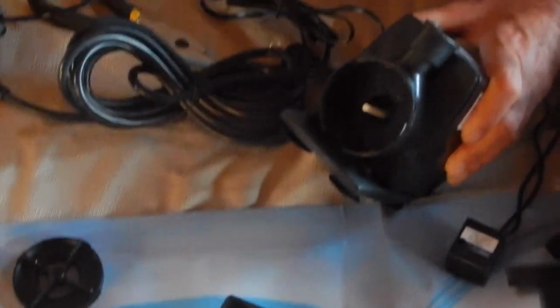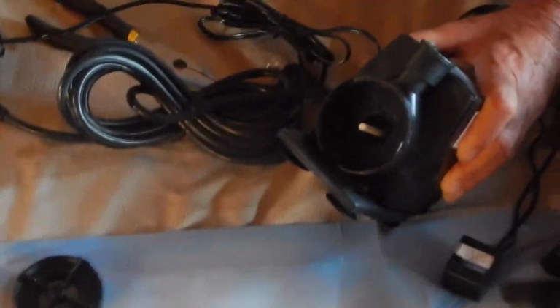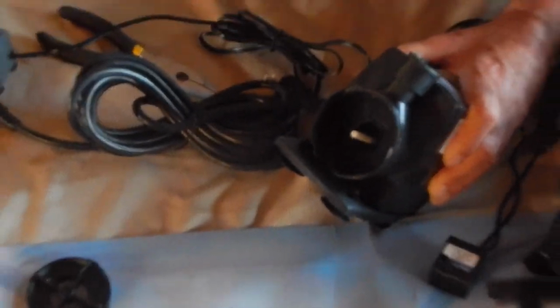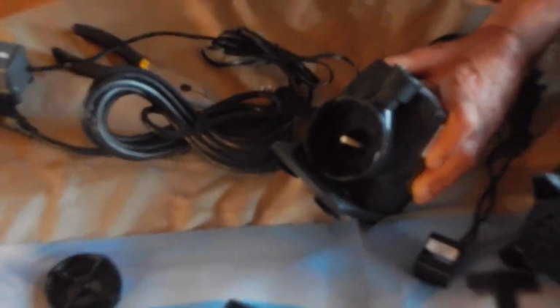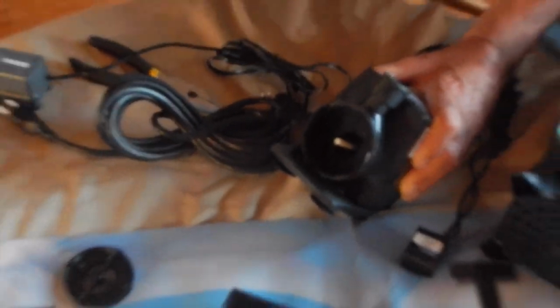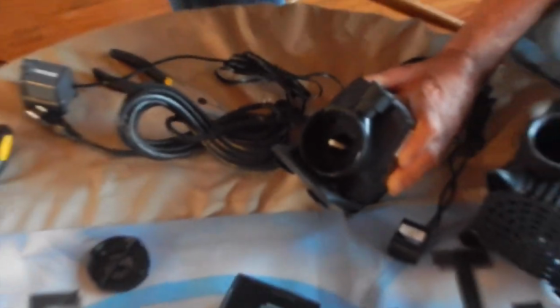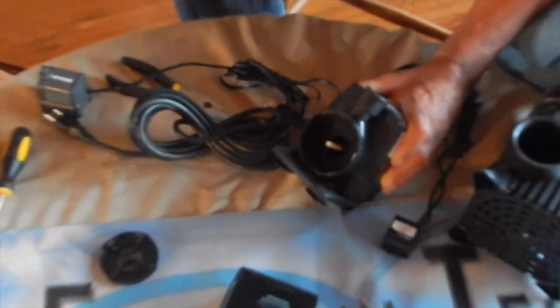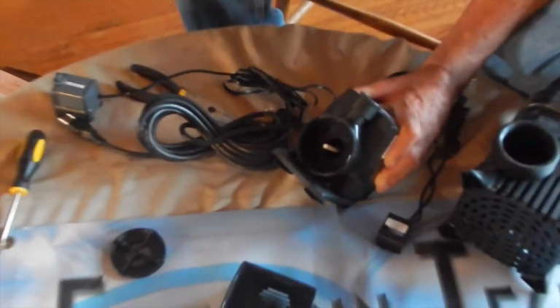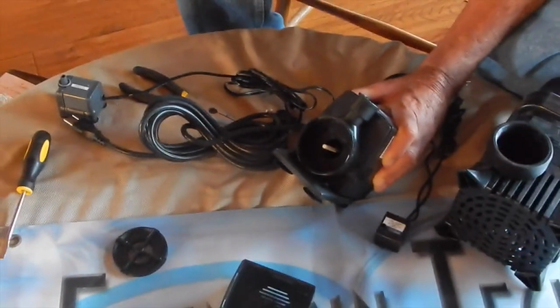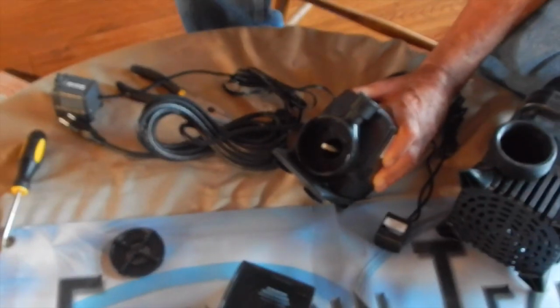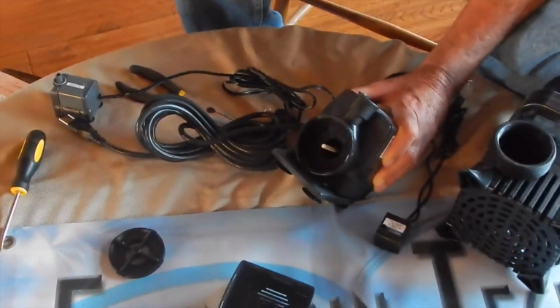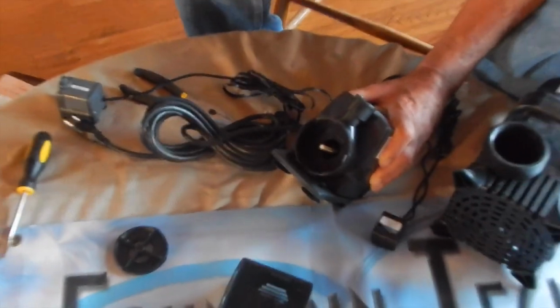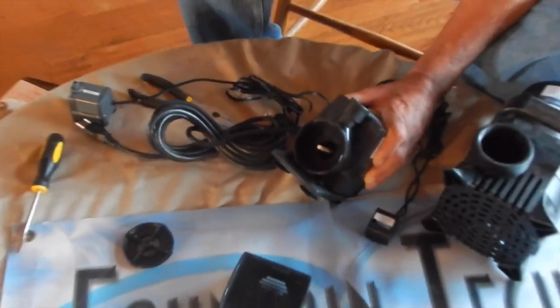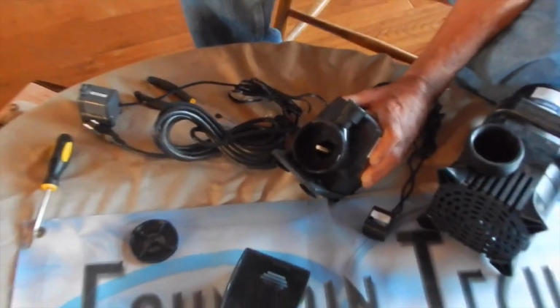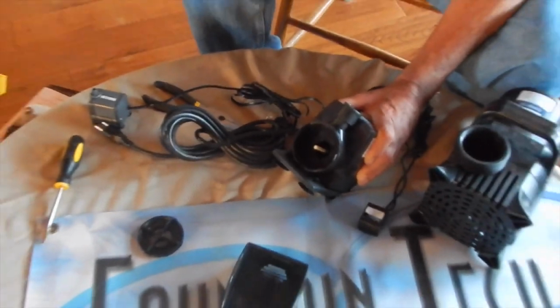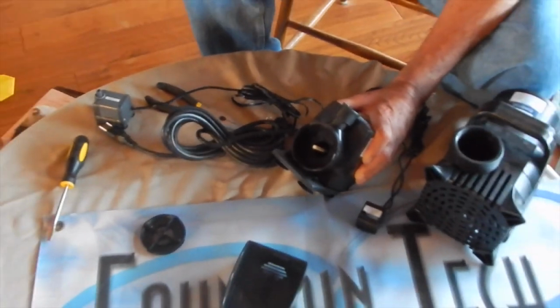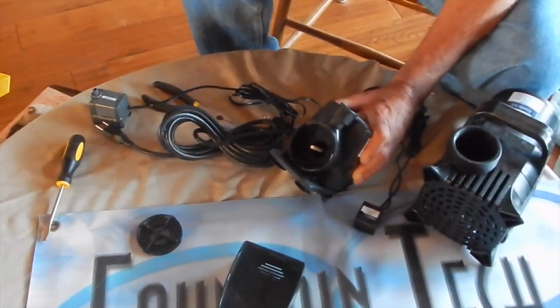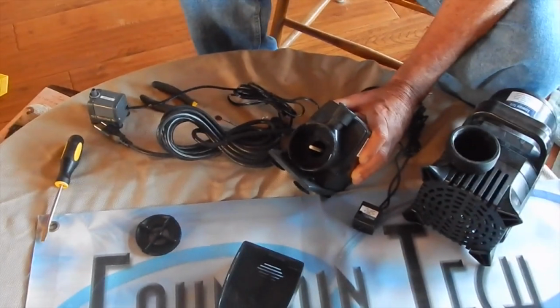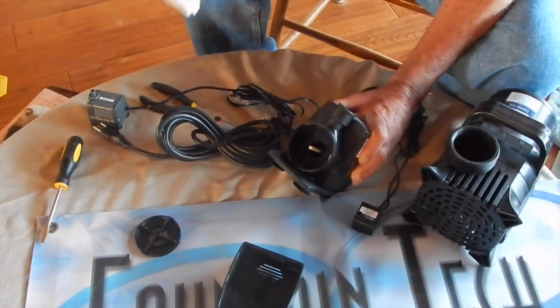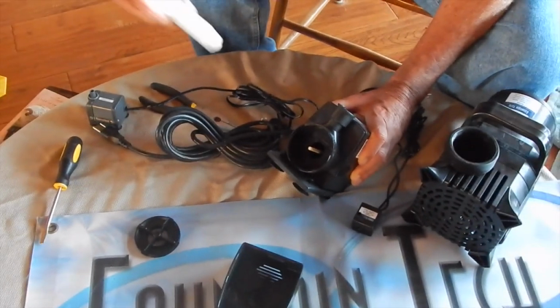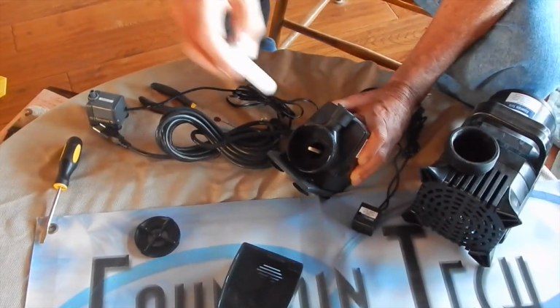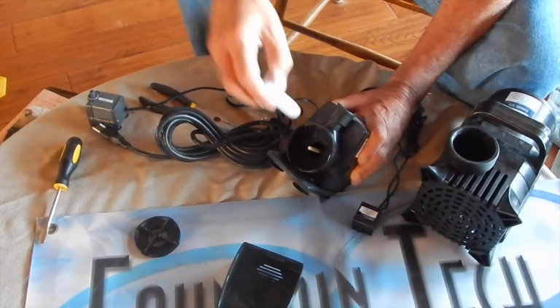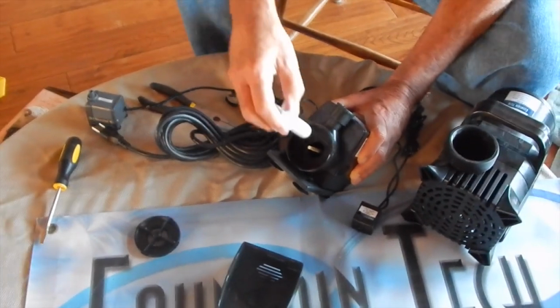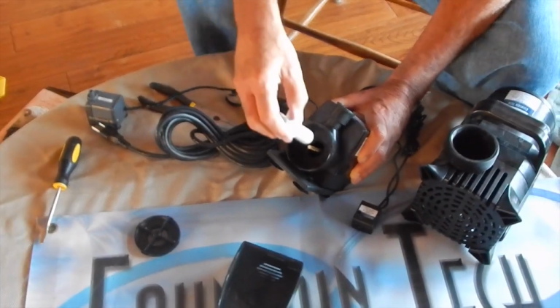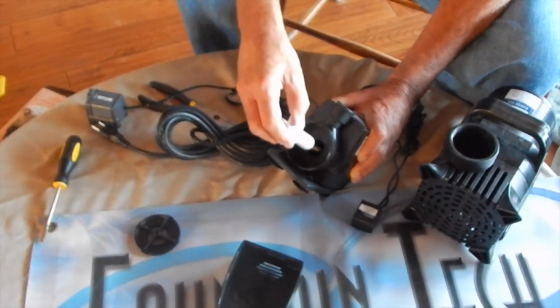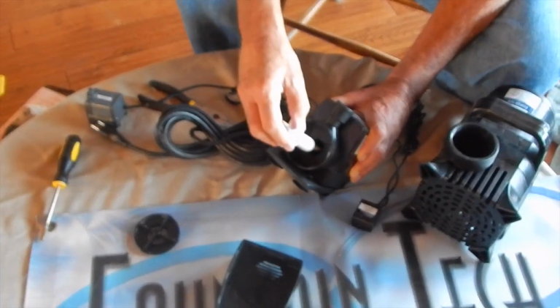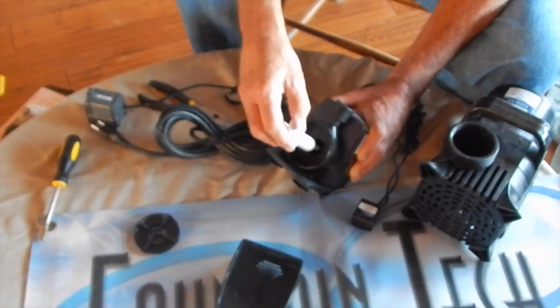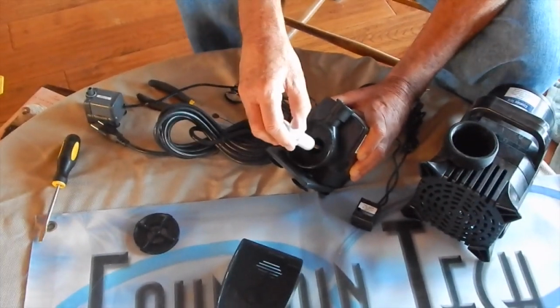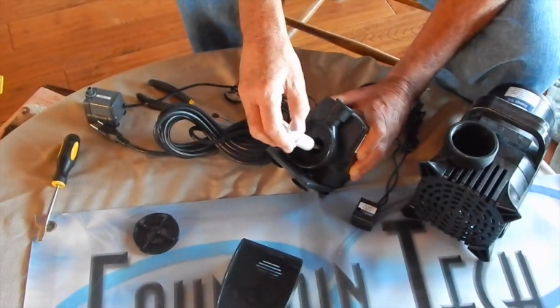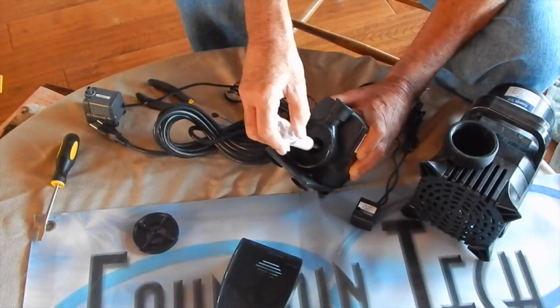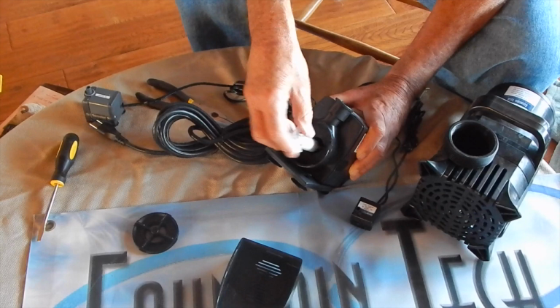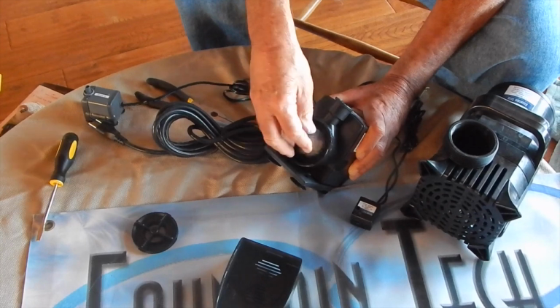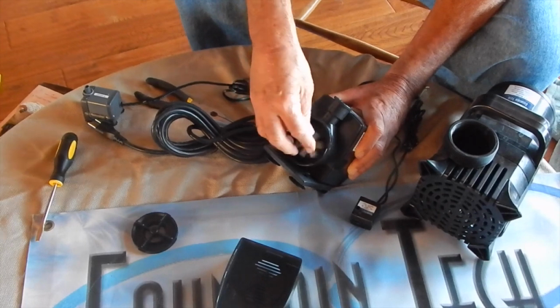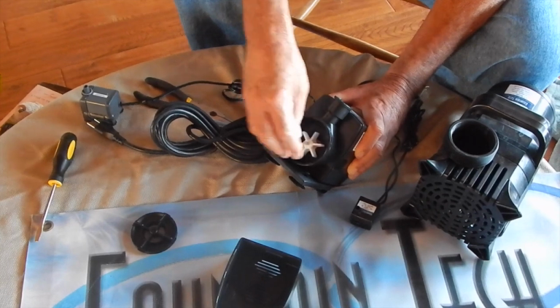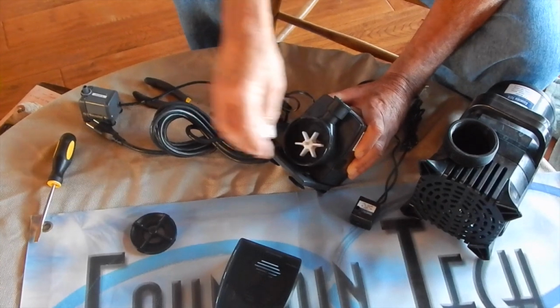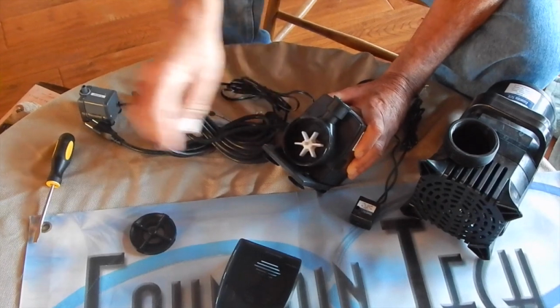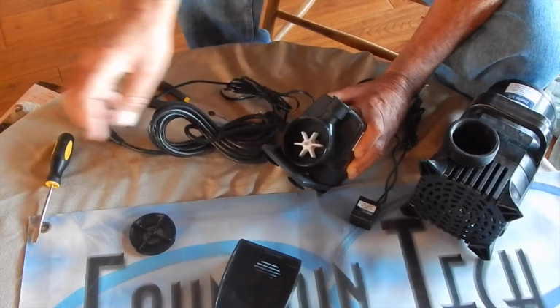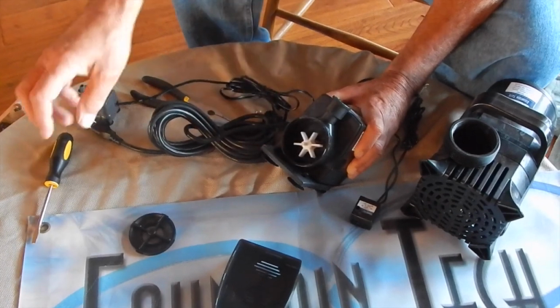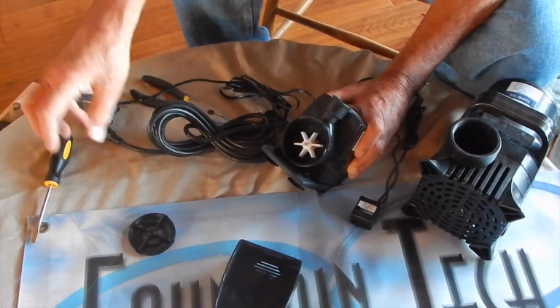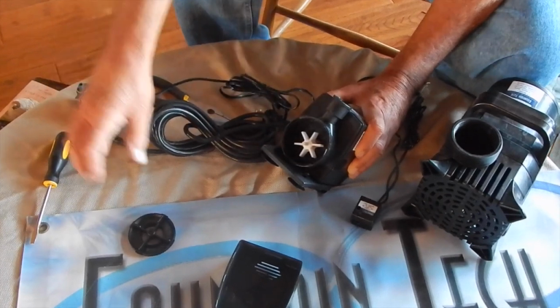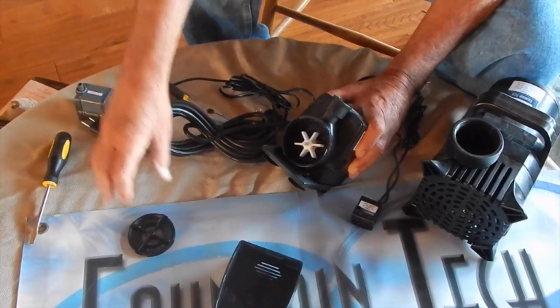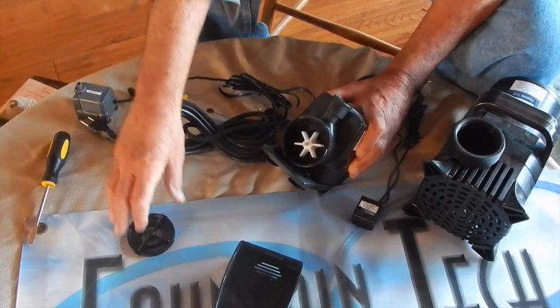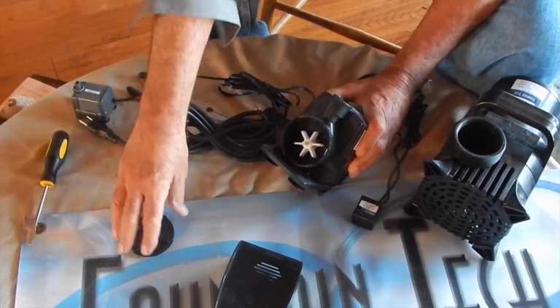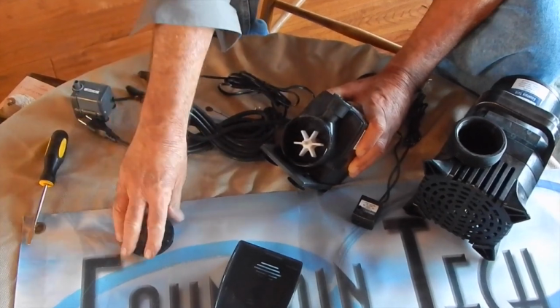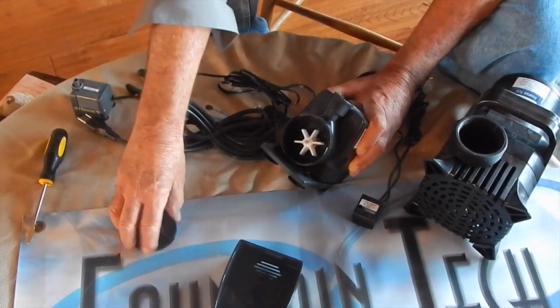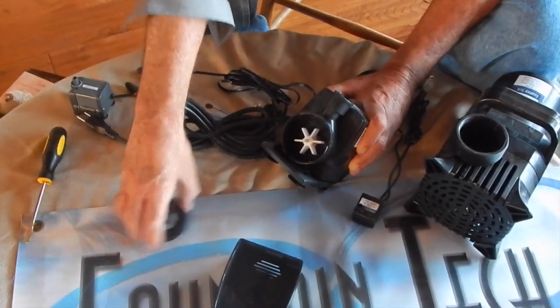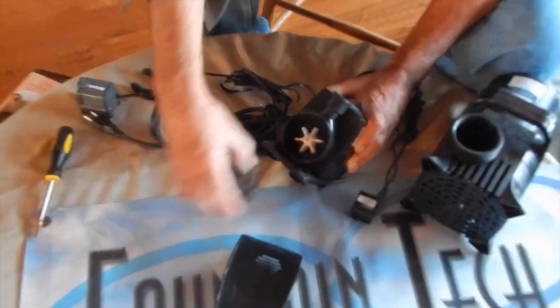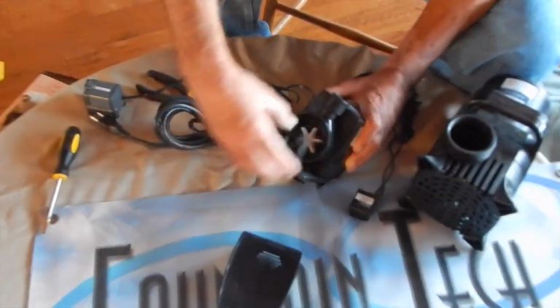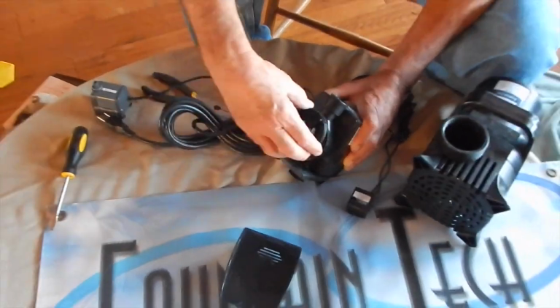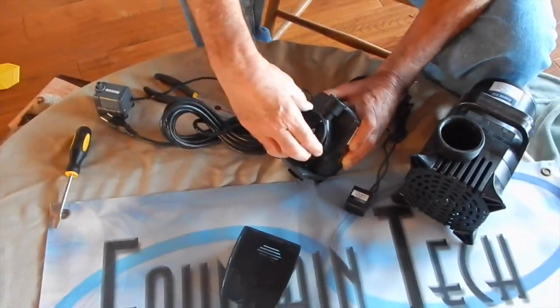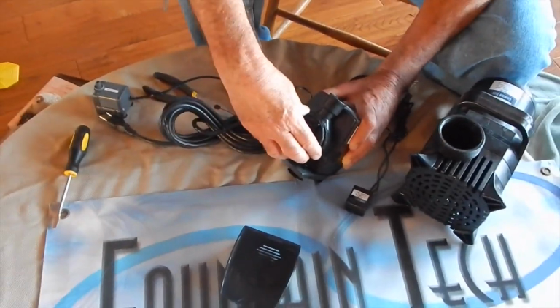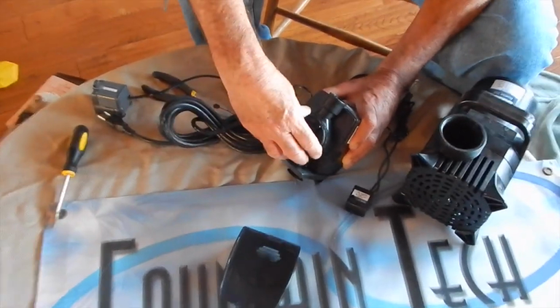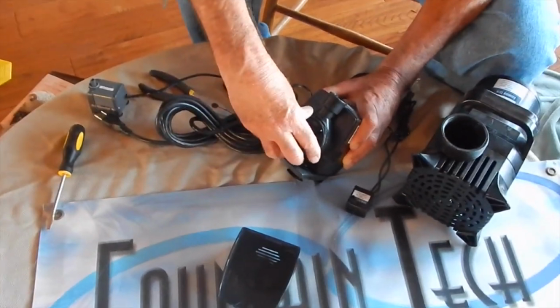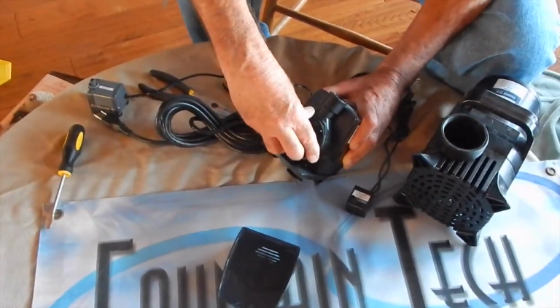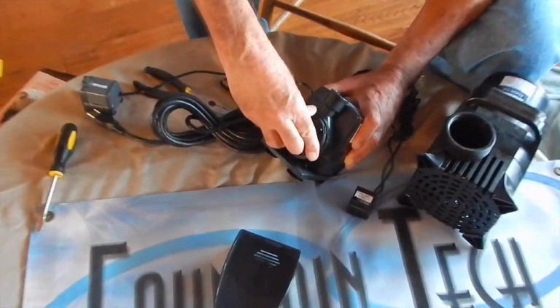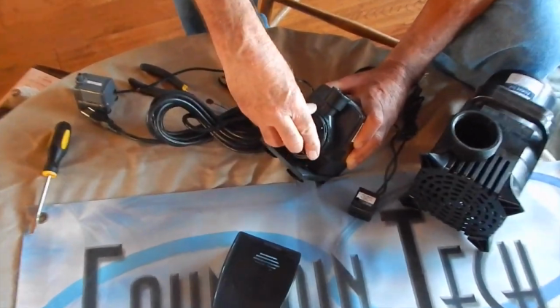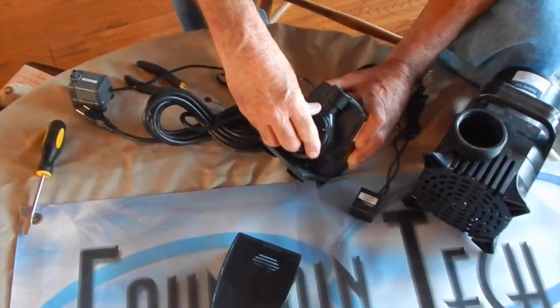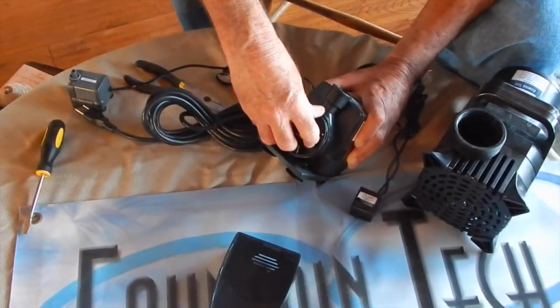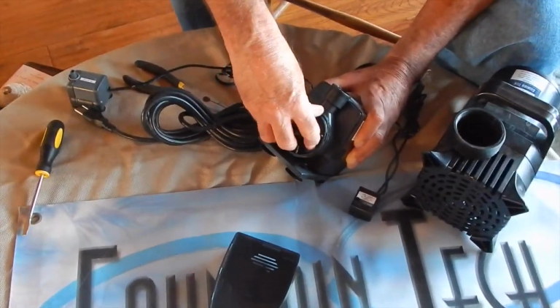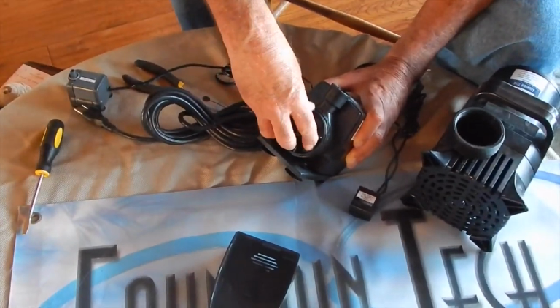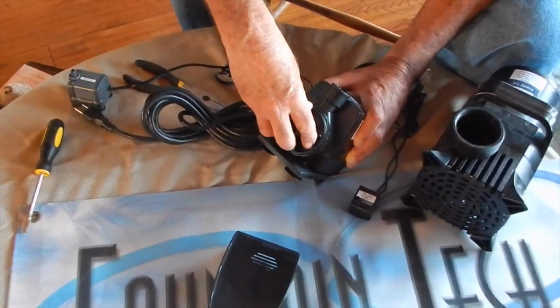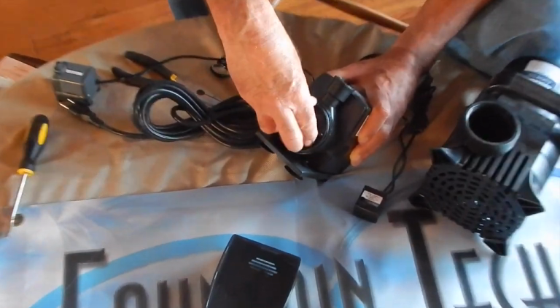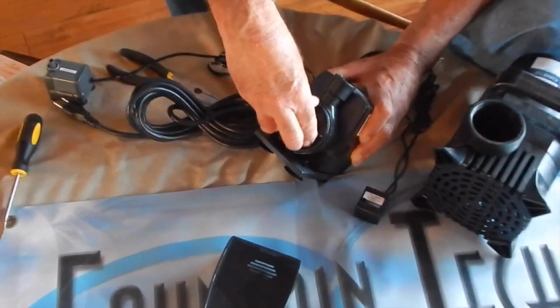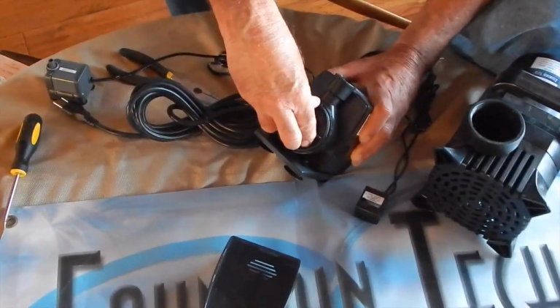This has quite a magnet so it takes a bit to pull out. Wash it under a faucet or a hose. Pop it back in. And reassemble.